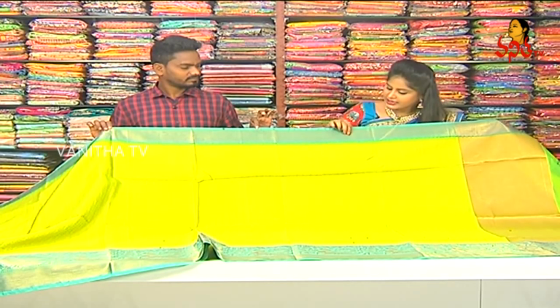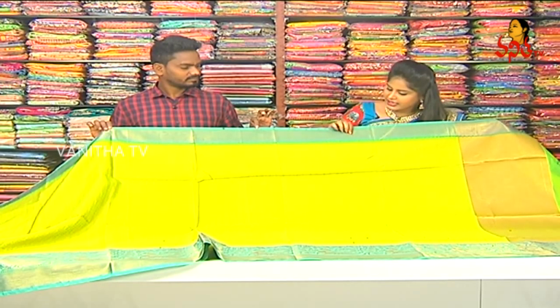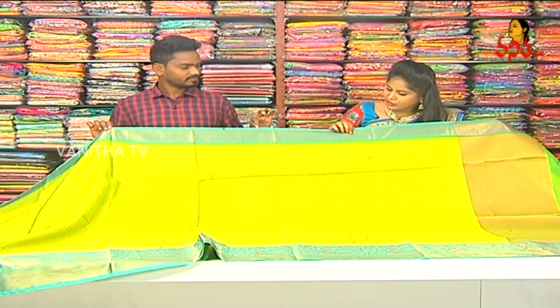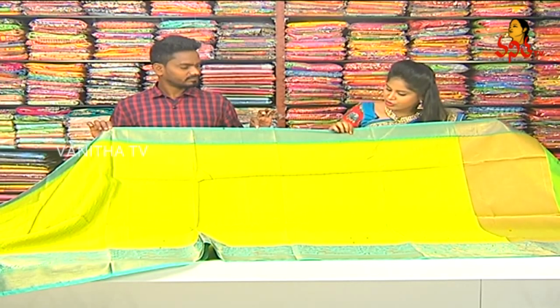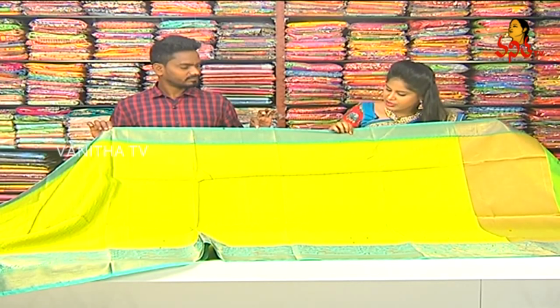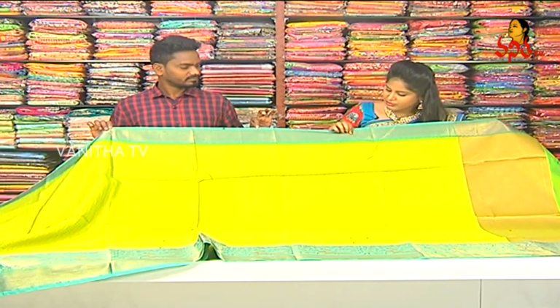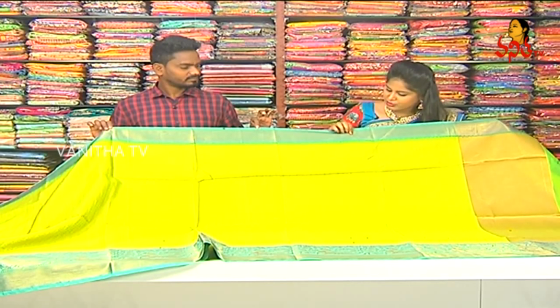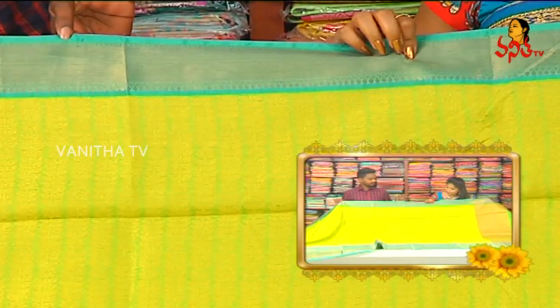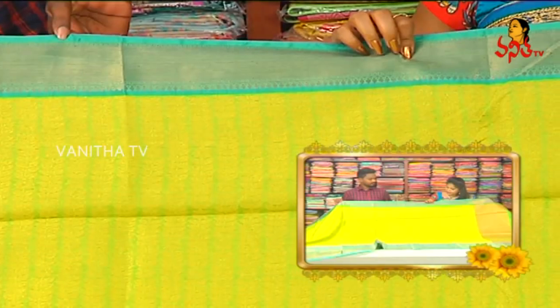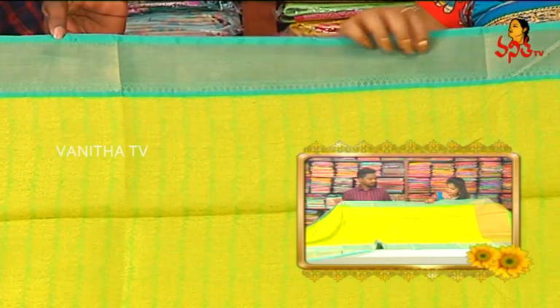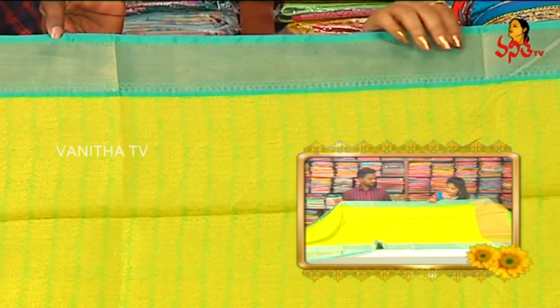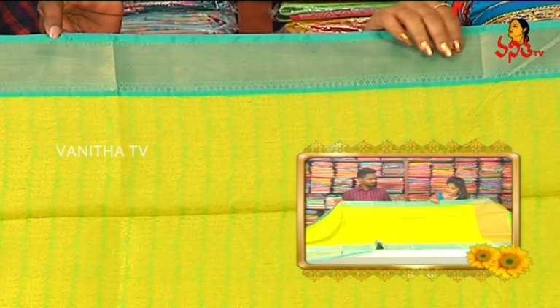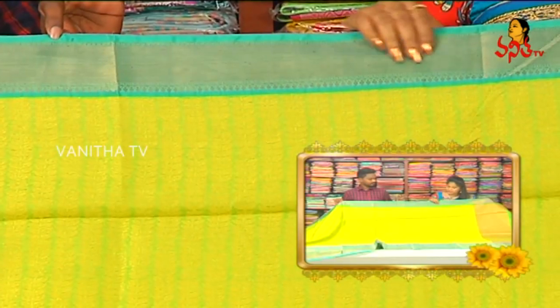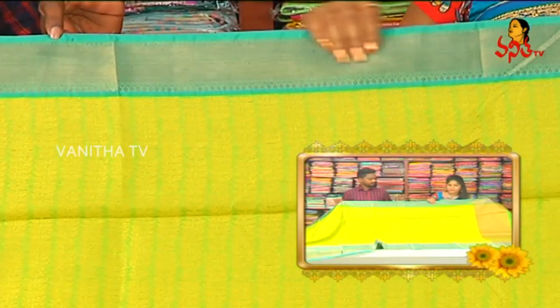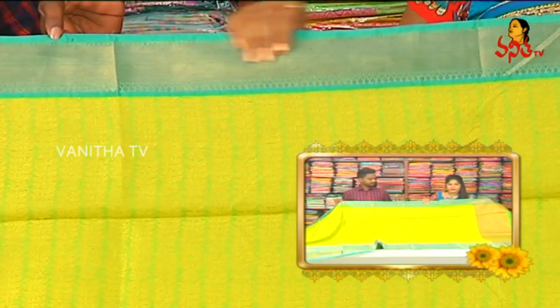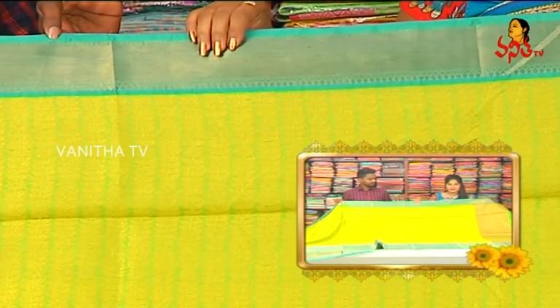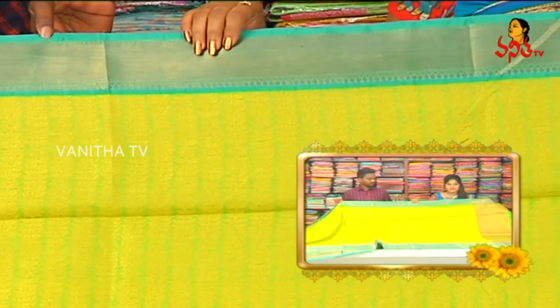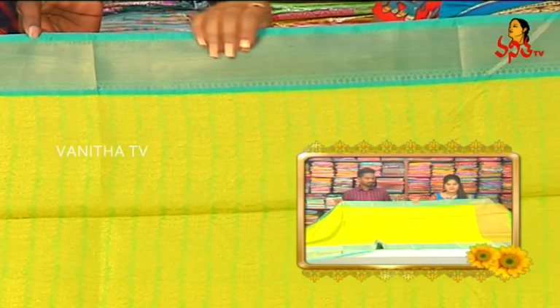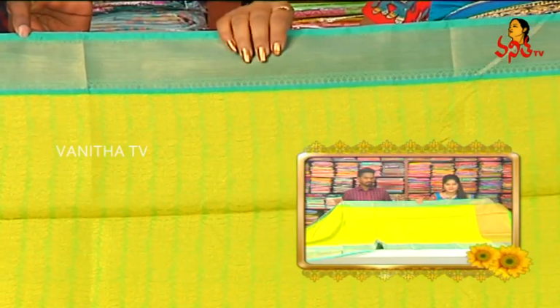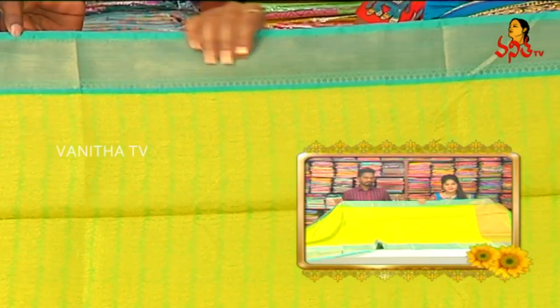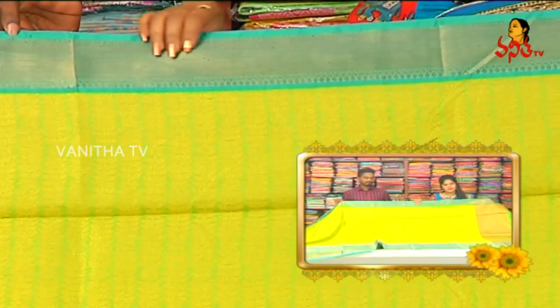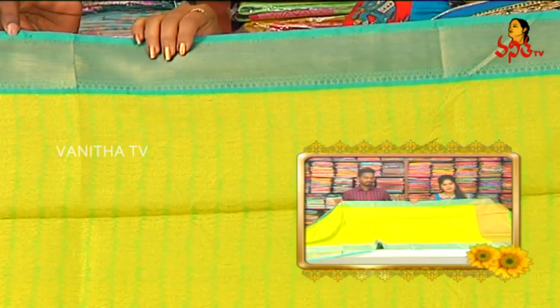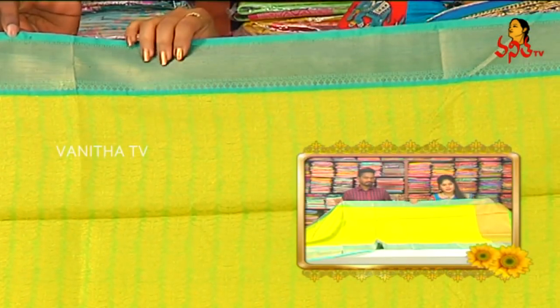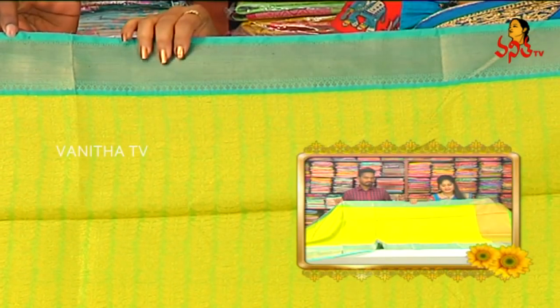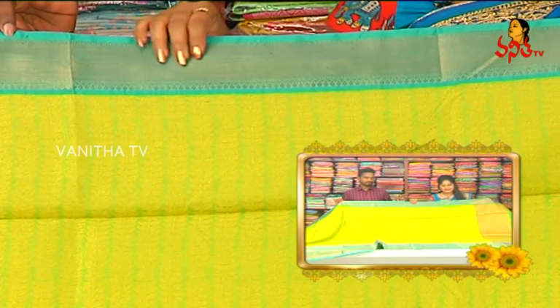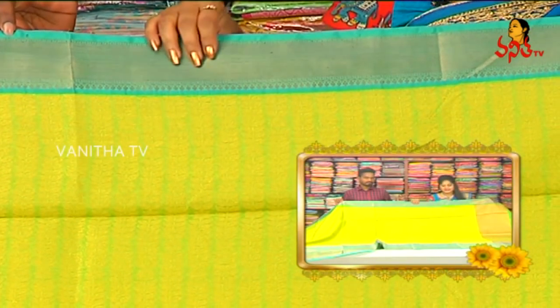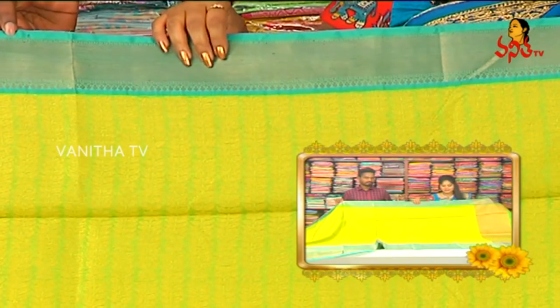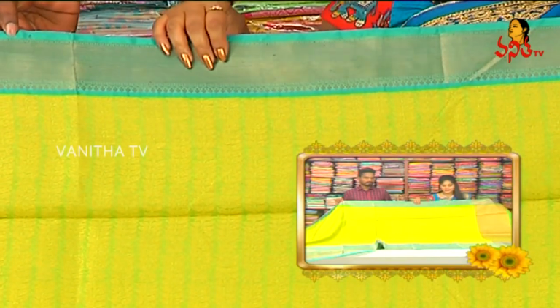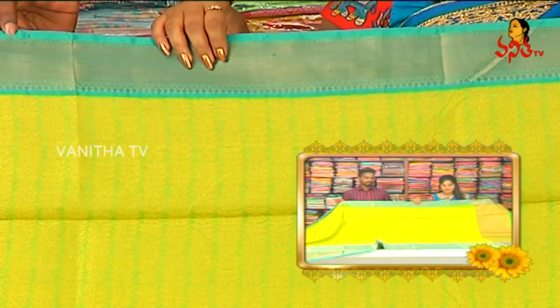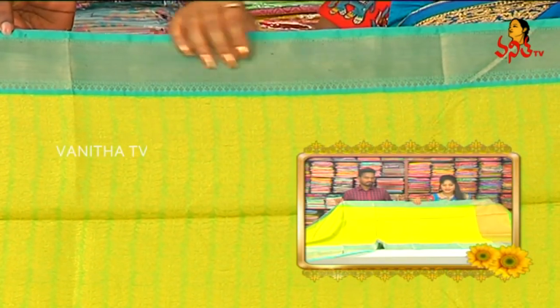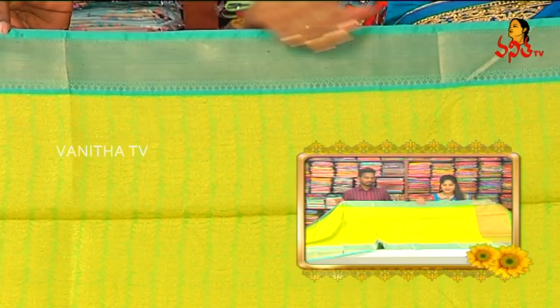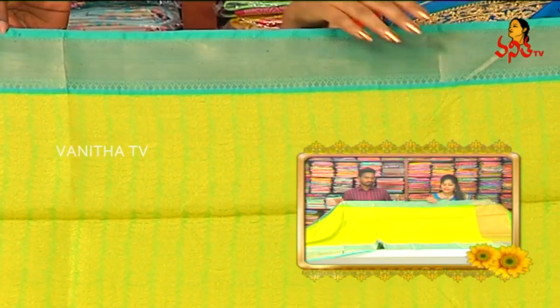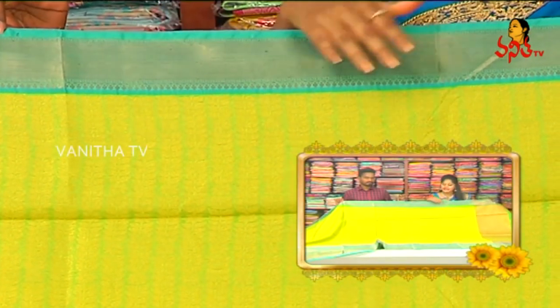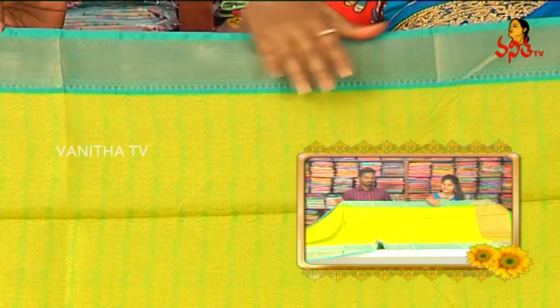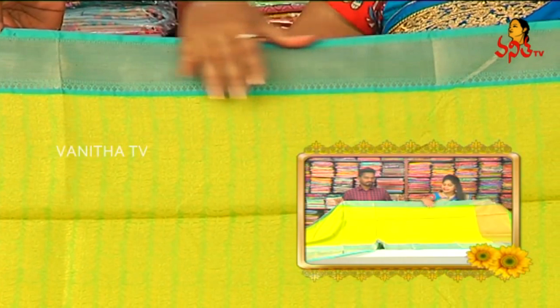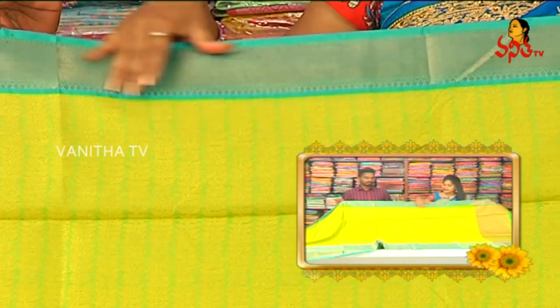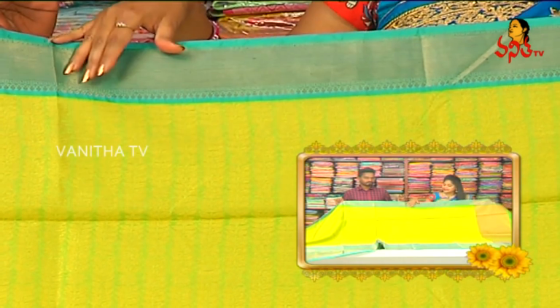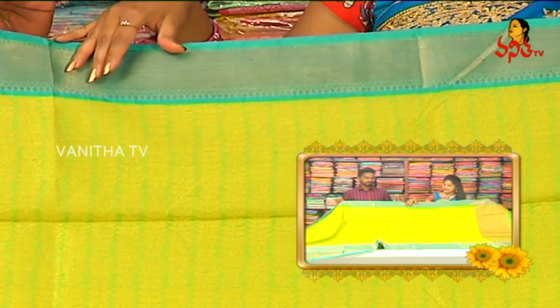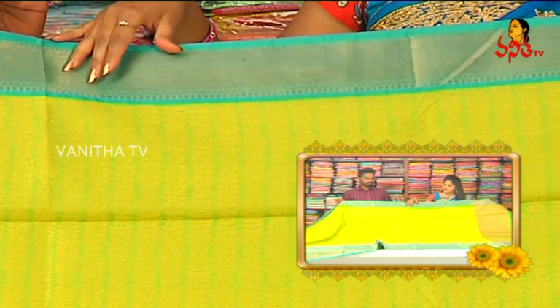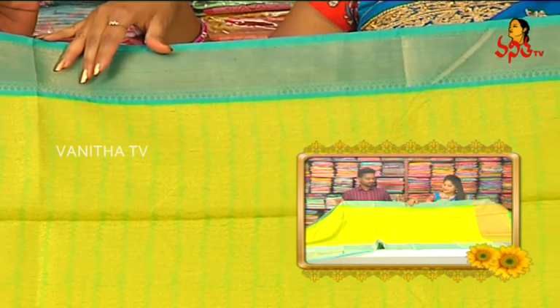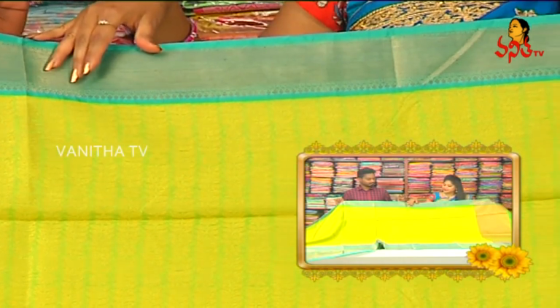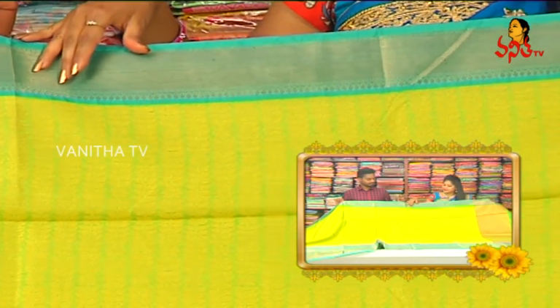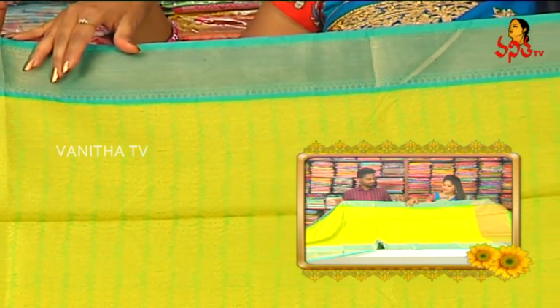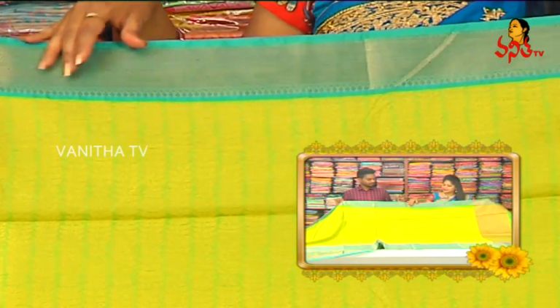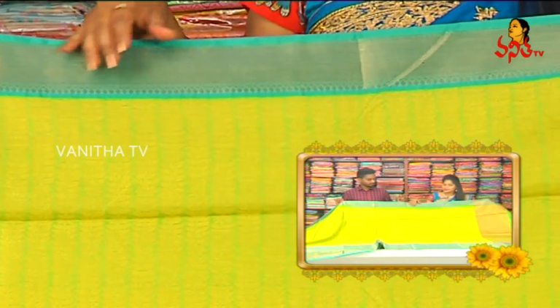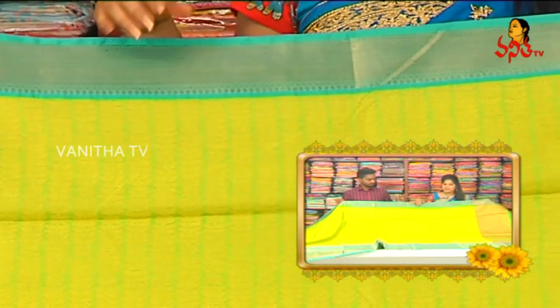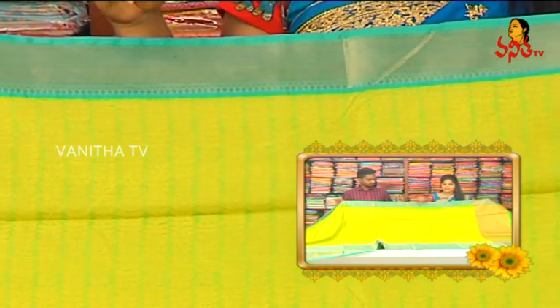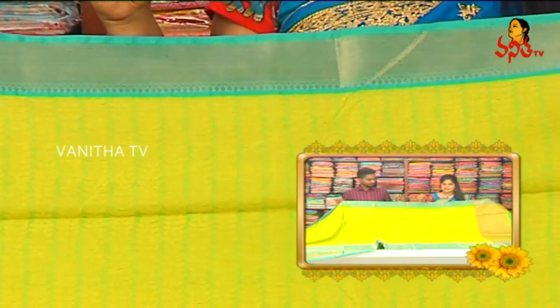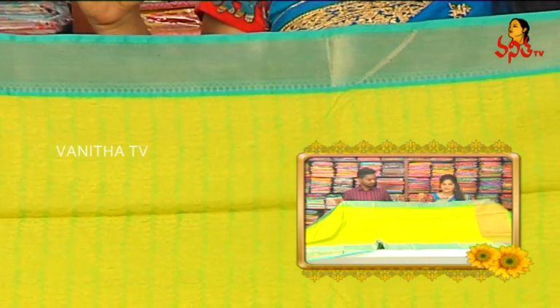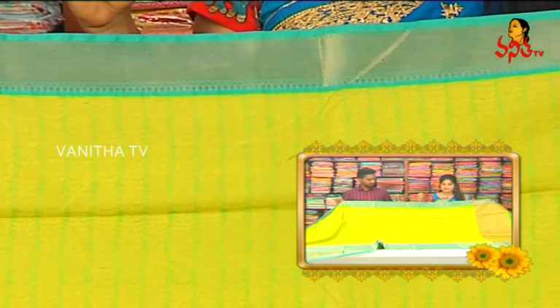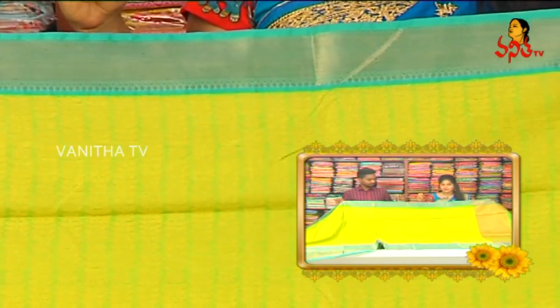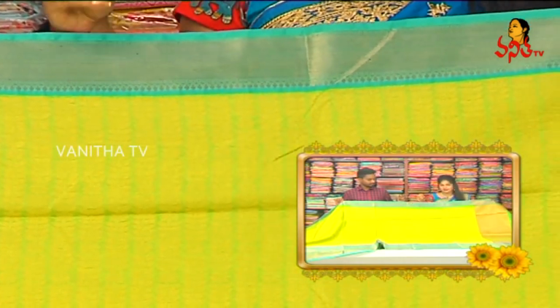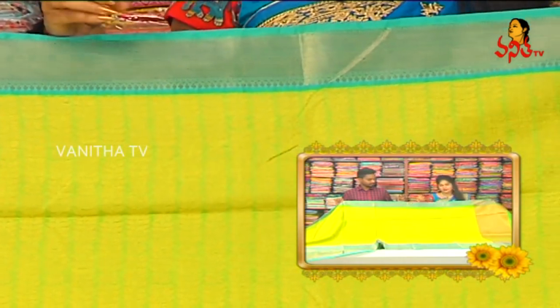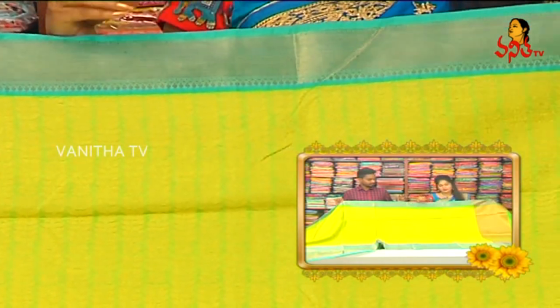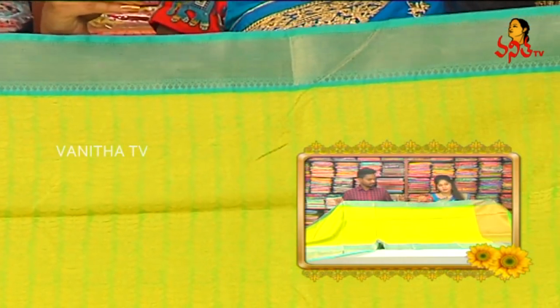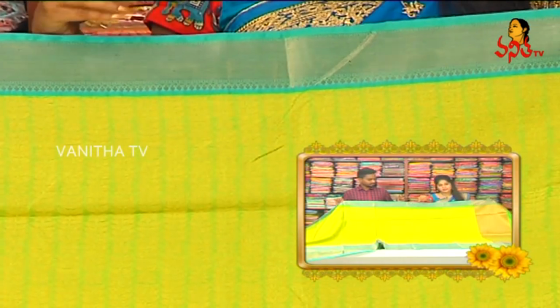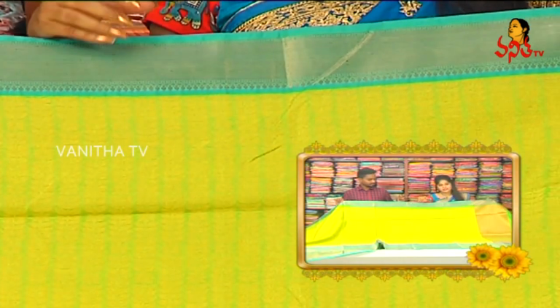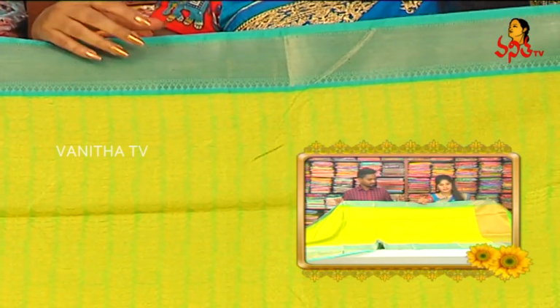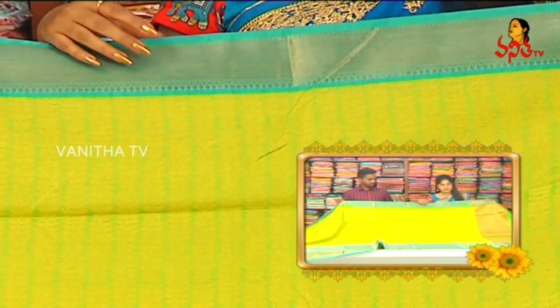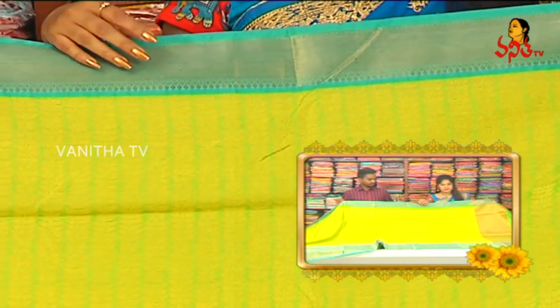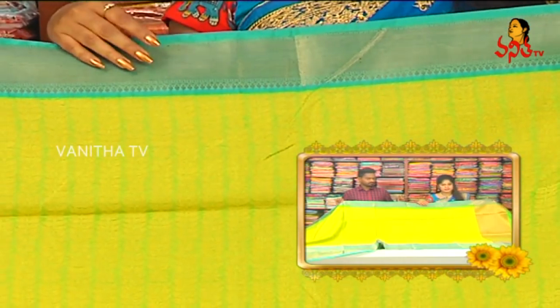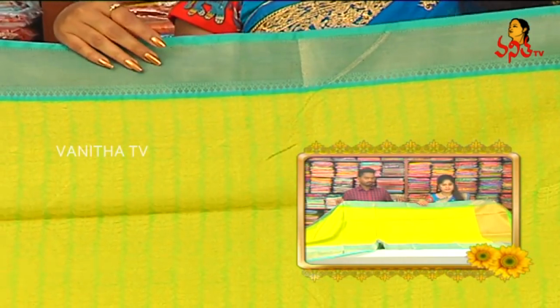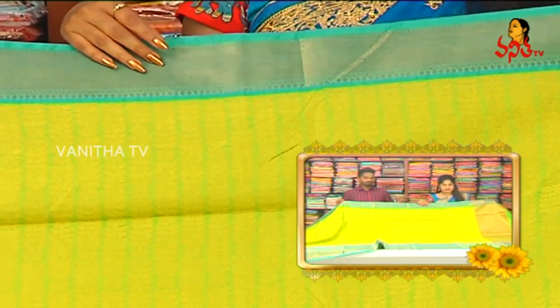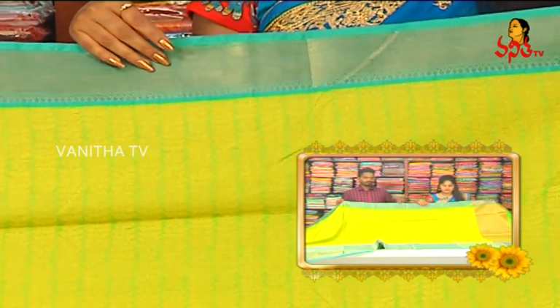We also have a gold color highlight and a good style color. I also have a beautiful weave in the weaving.